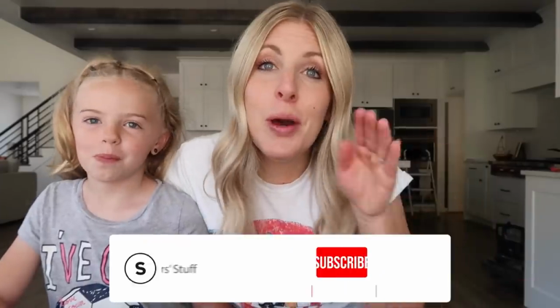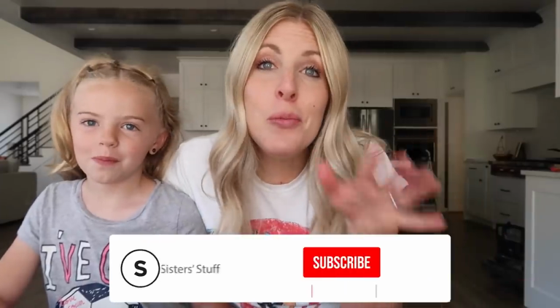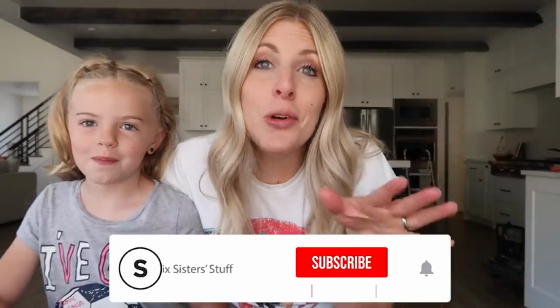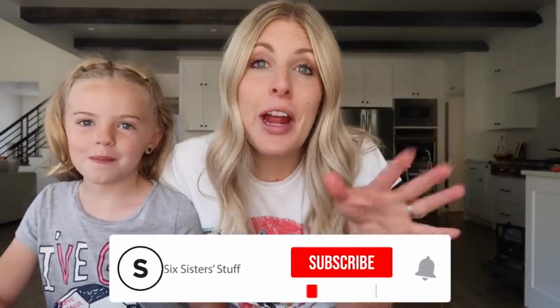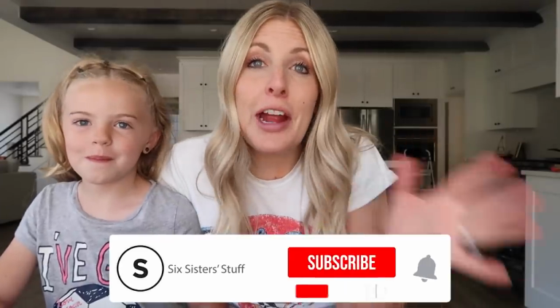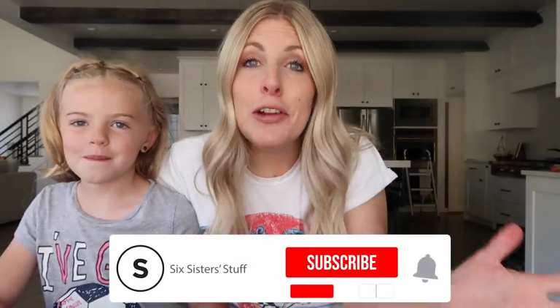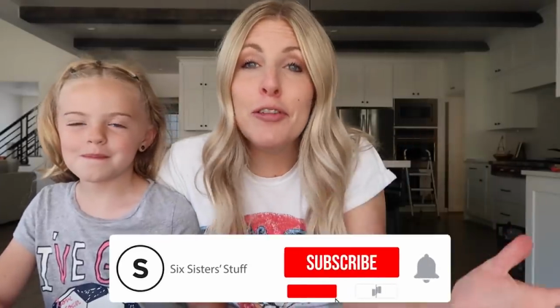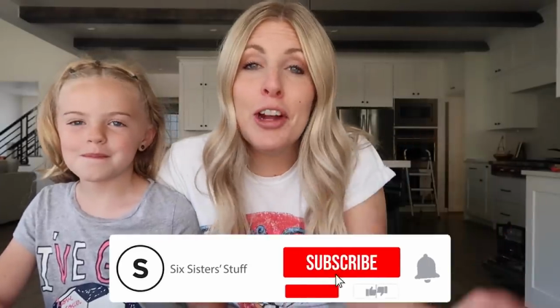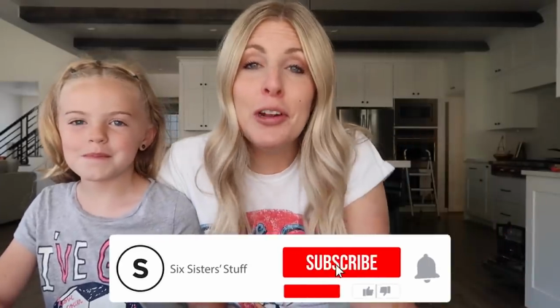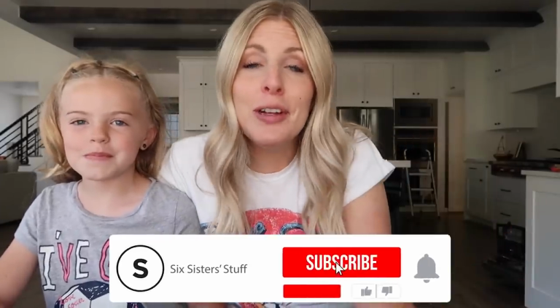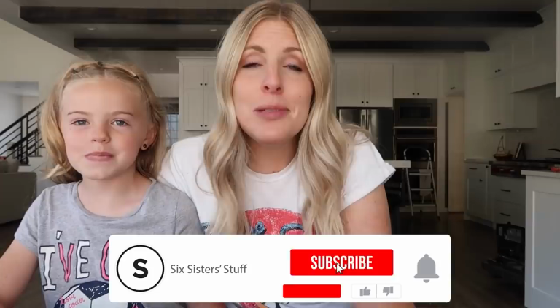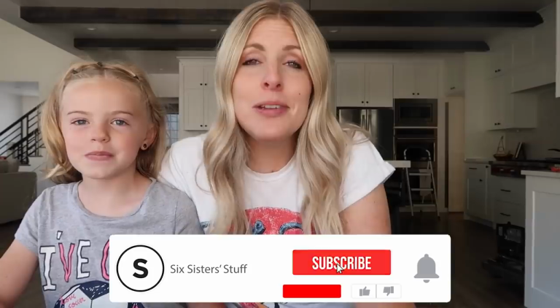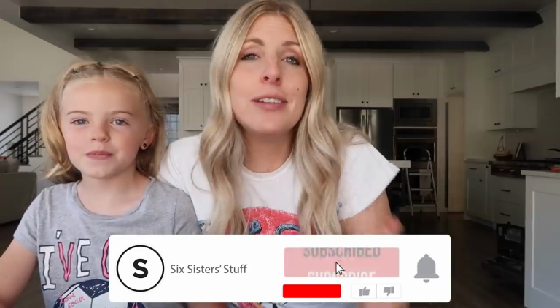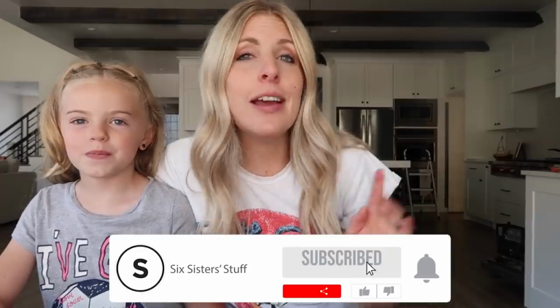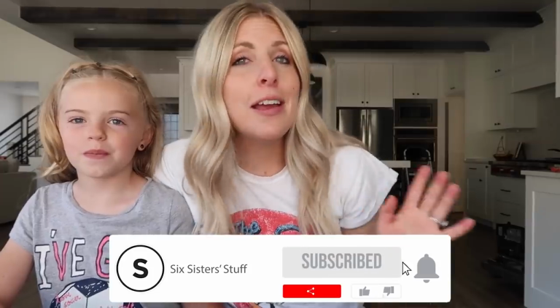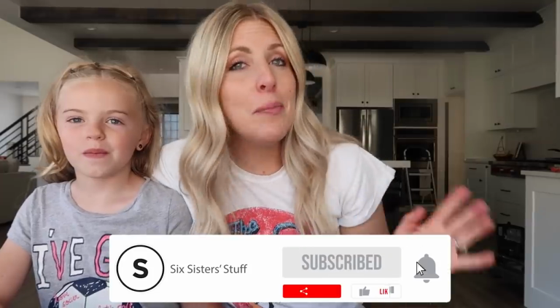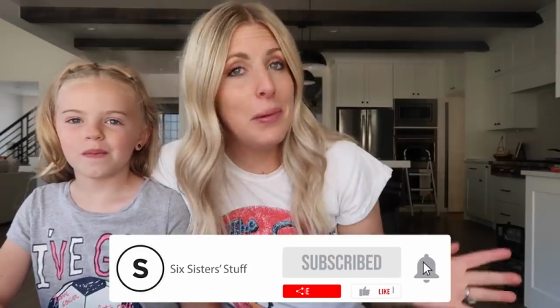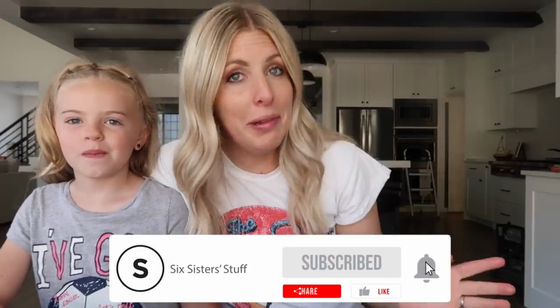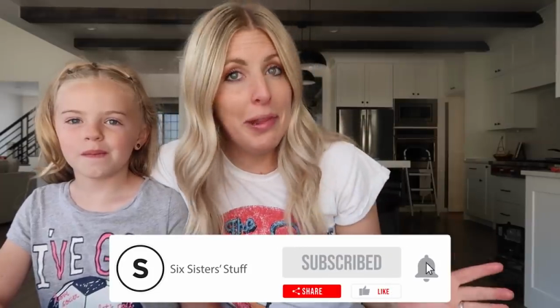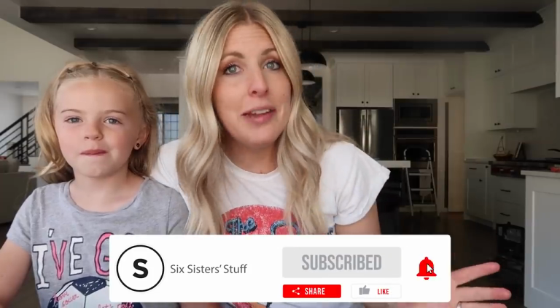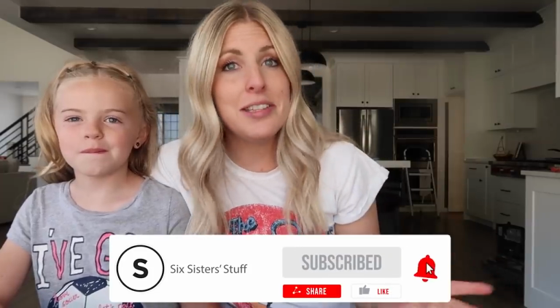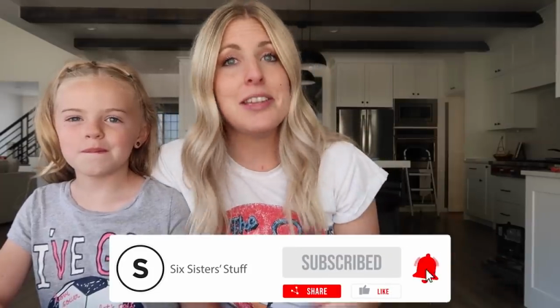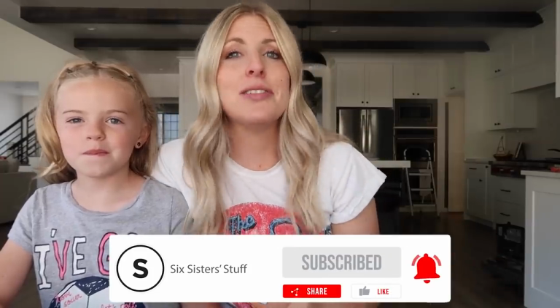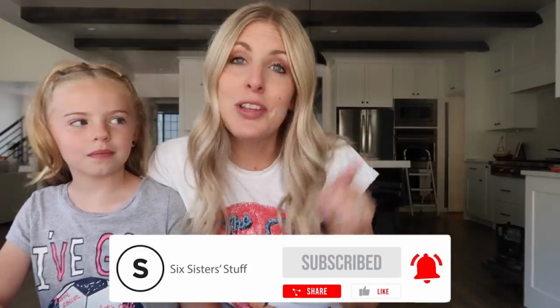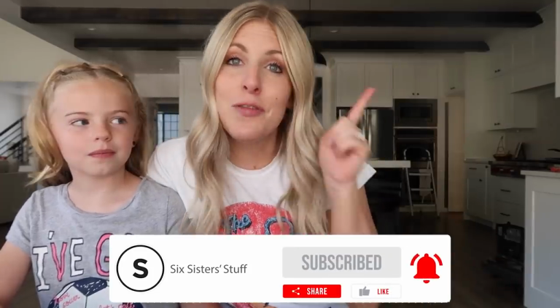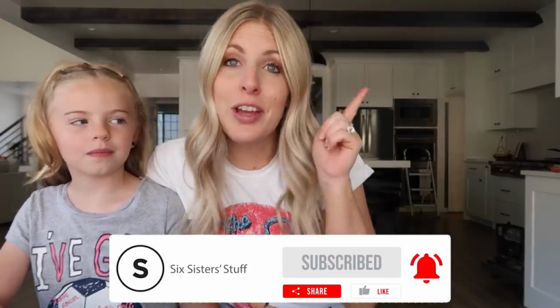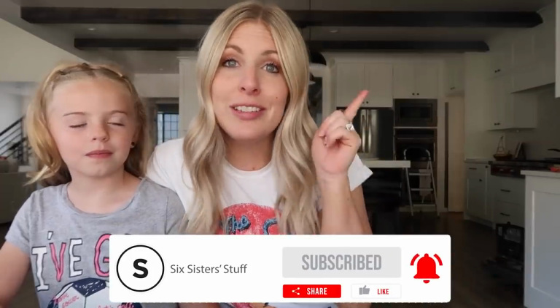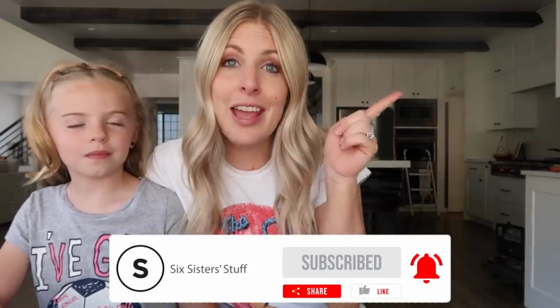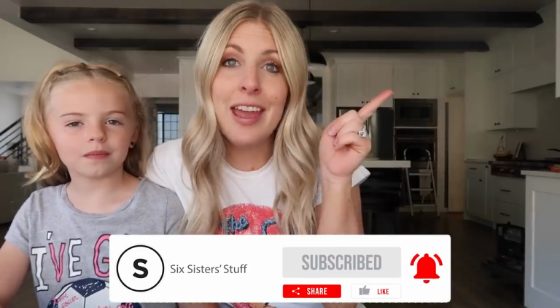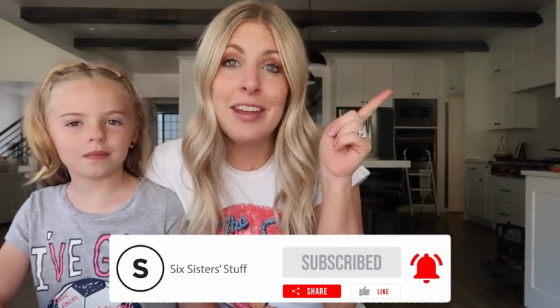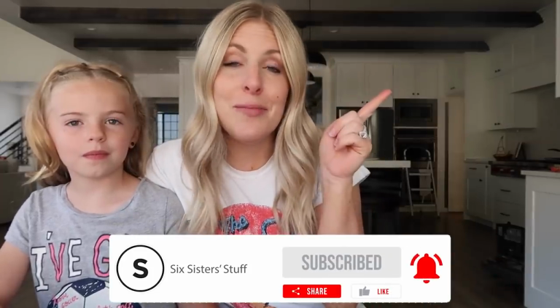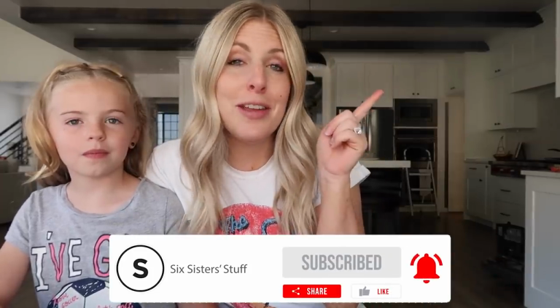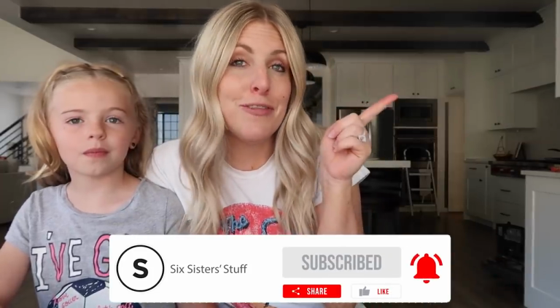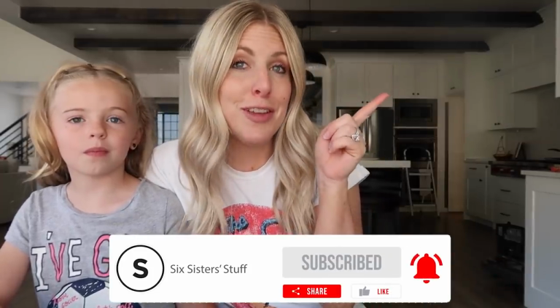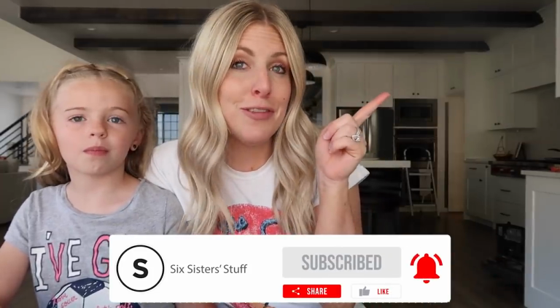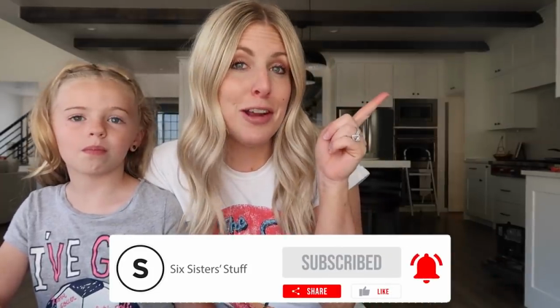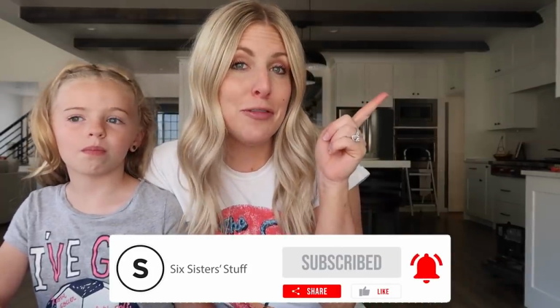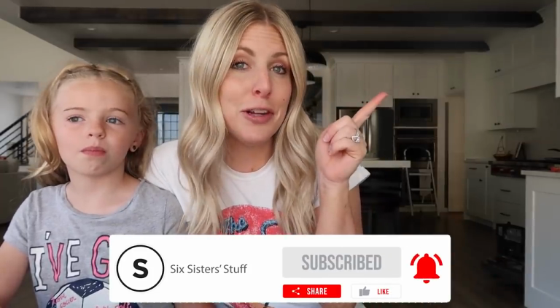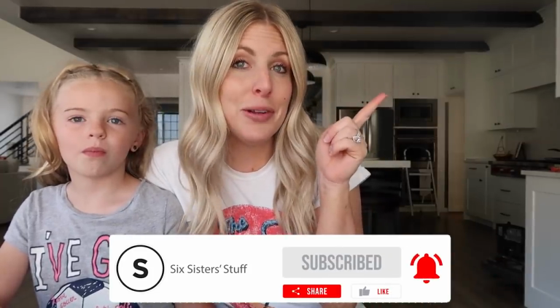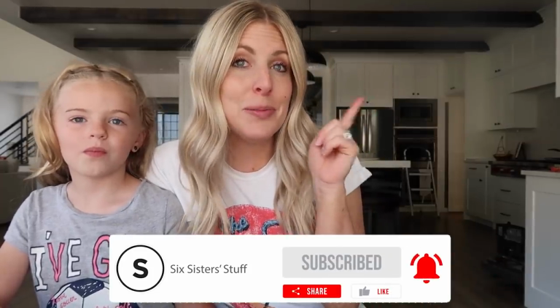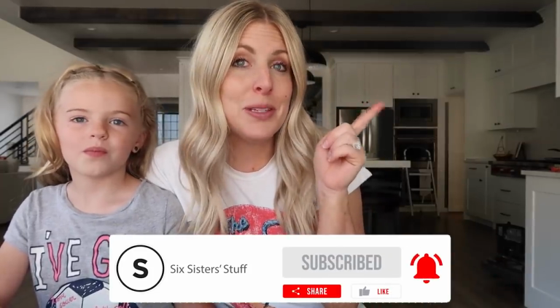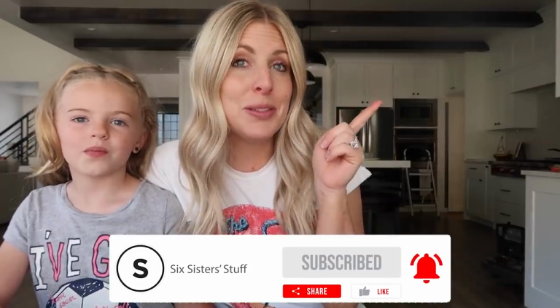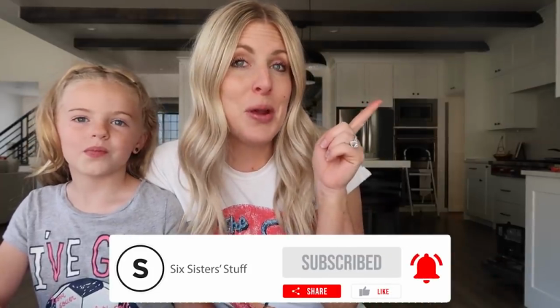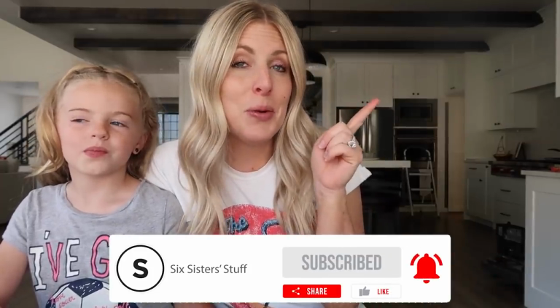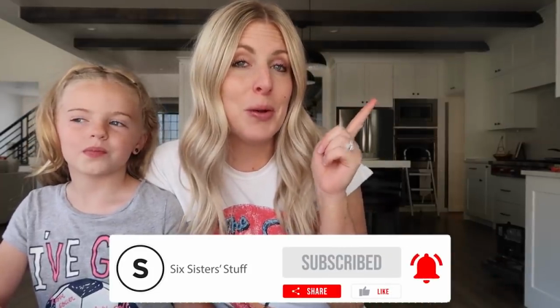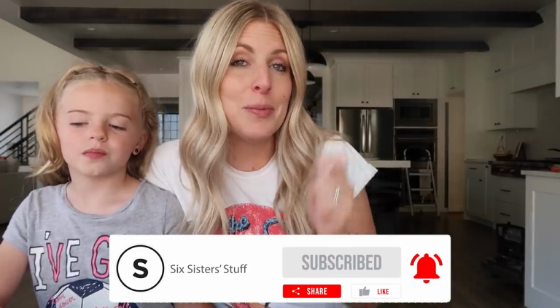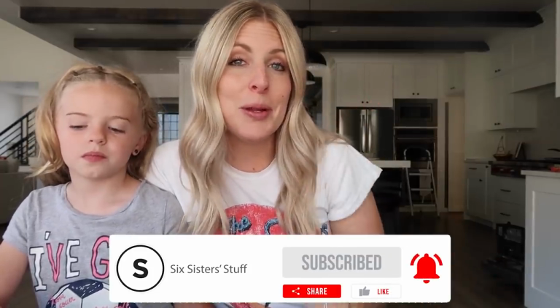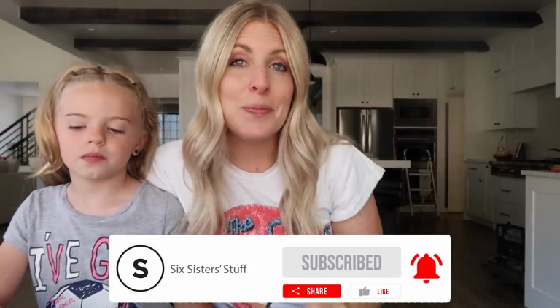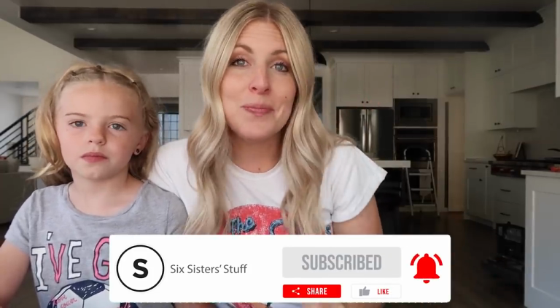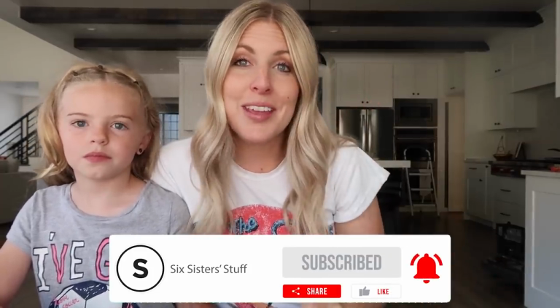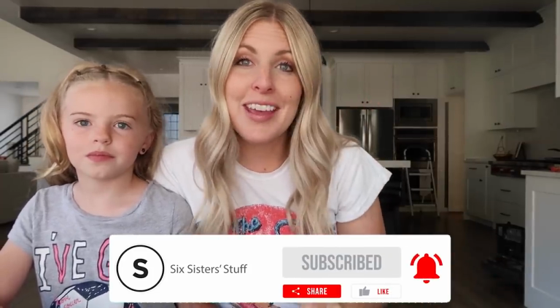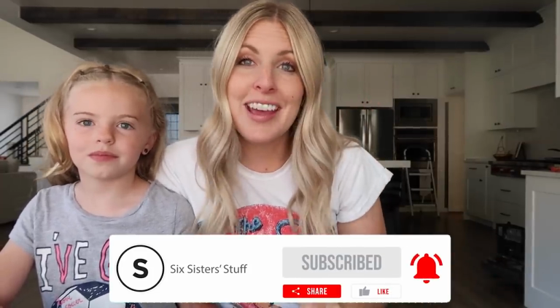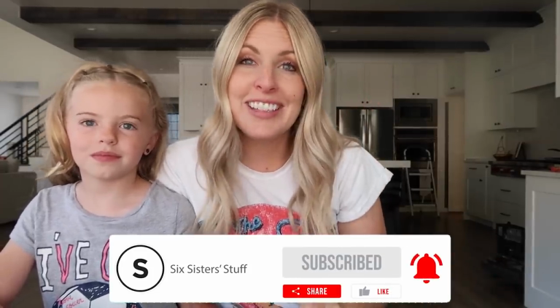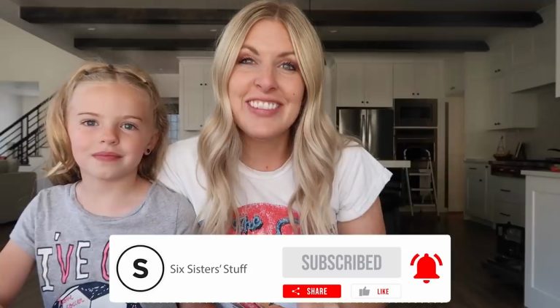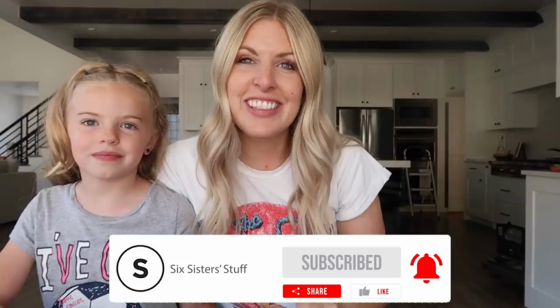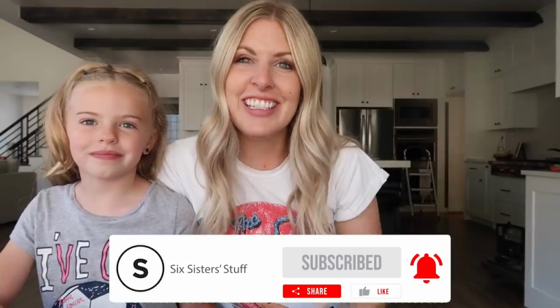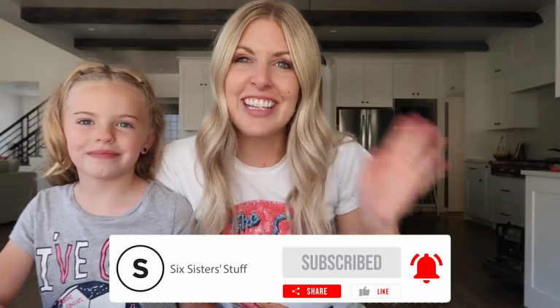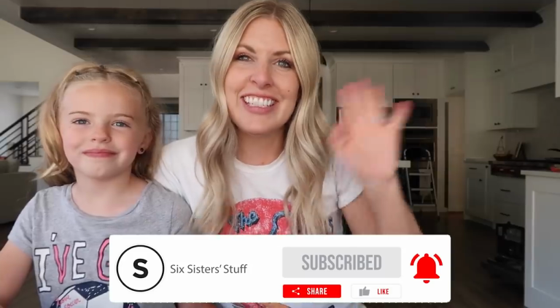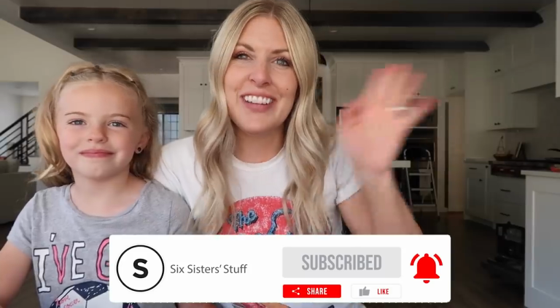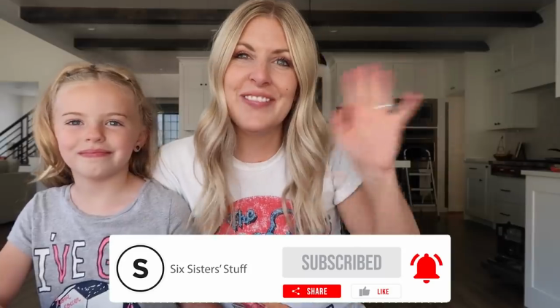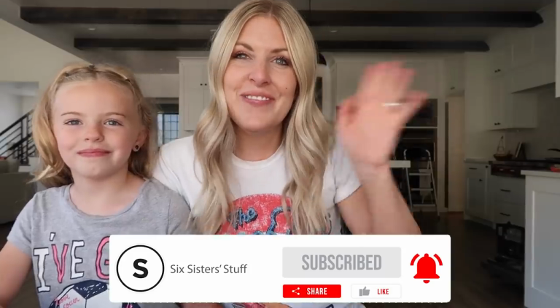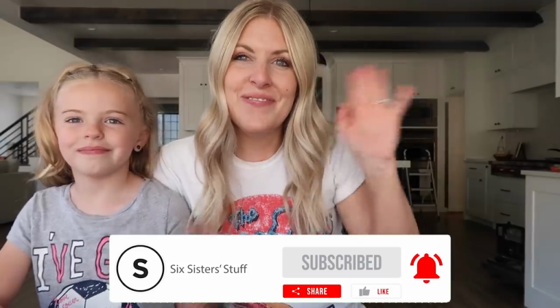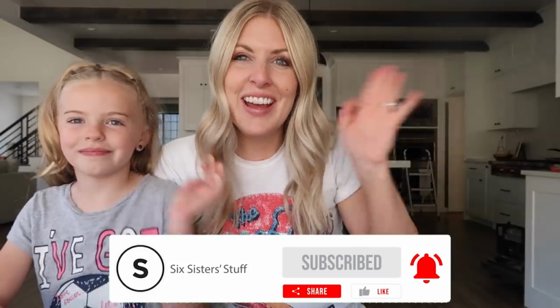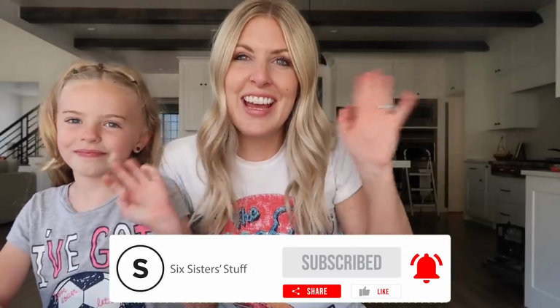If you want more air fryer recipes, I have plenty. You can find 10 of my favorite air fryer recipes right there. We'll see you next time. Bye!